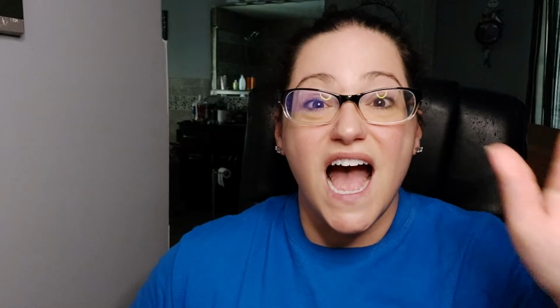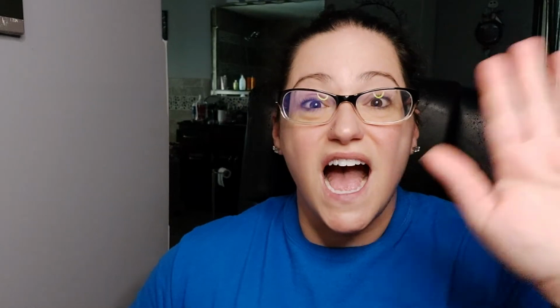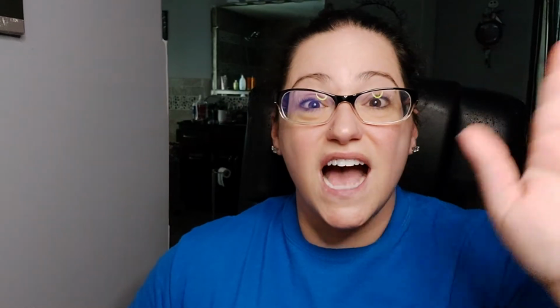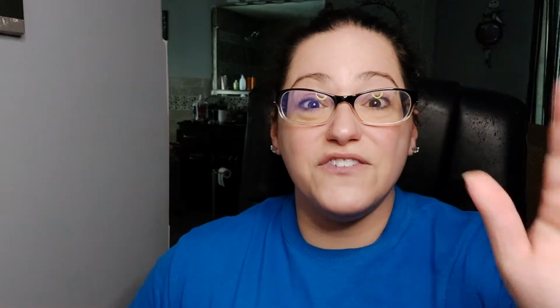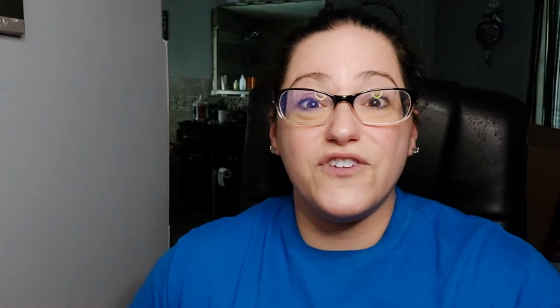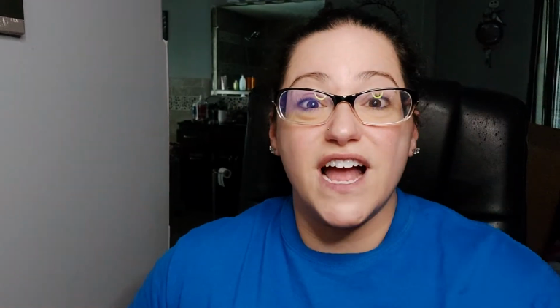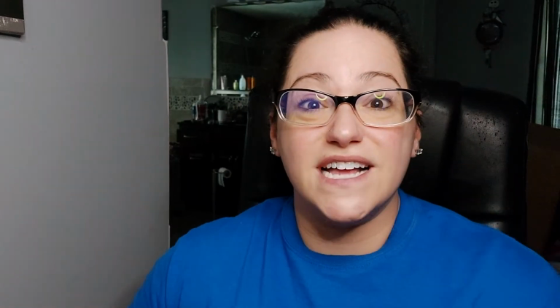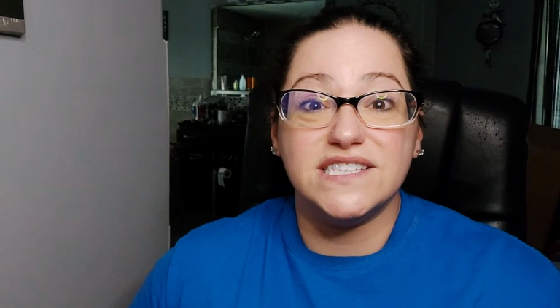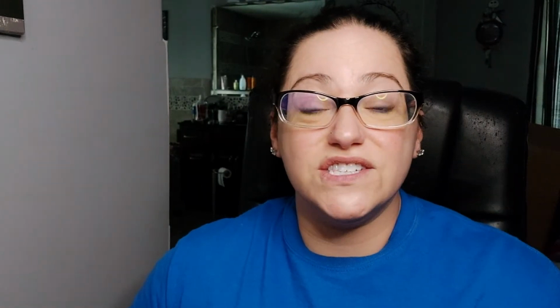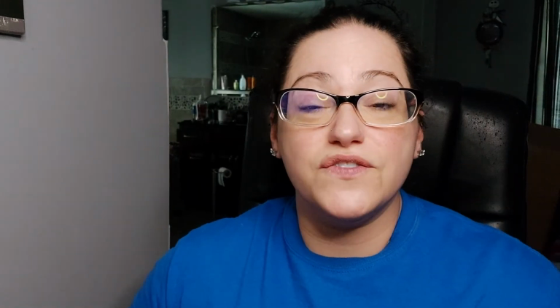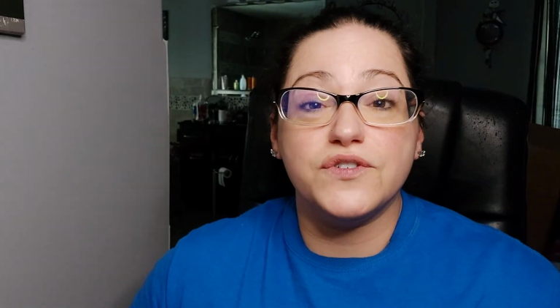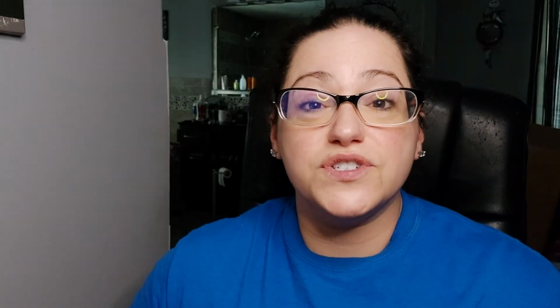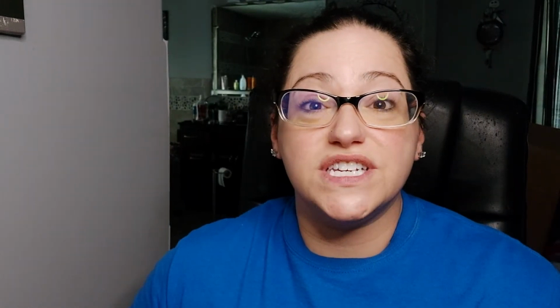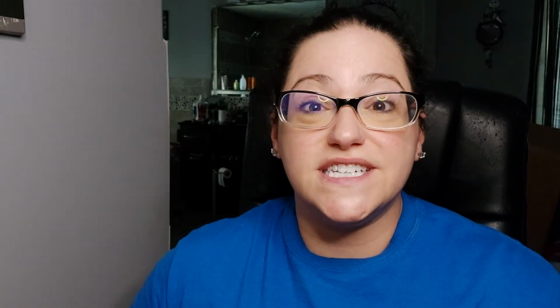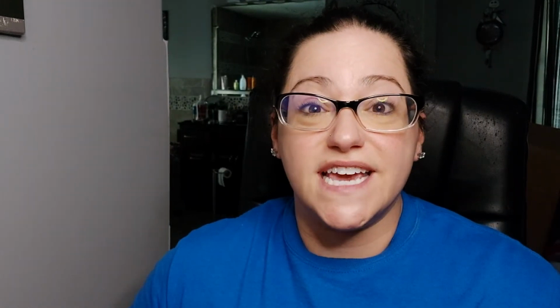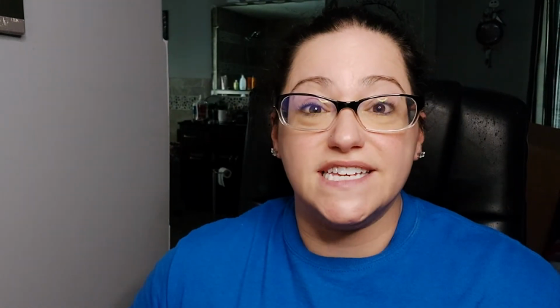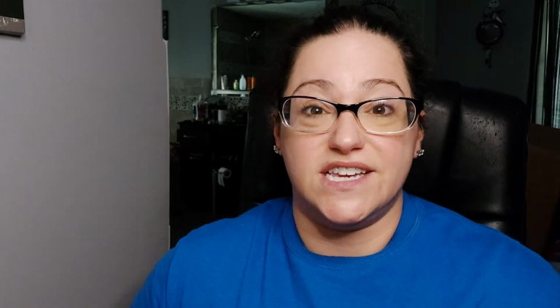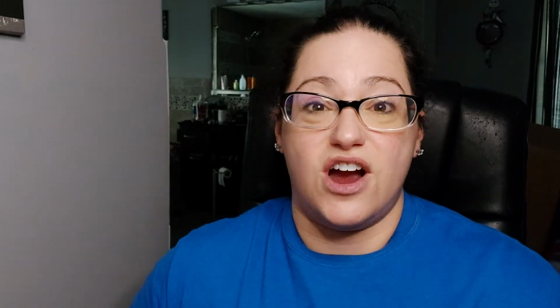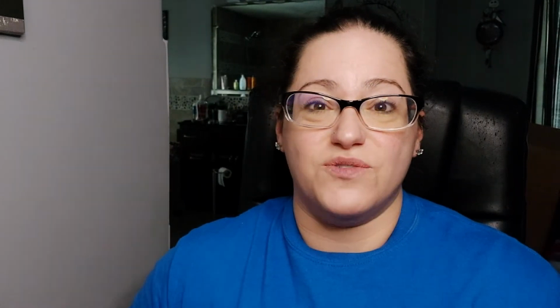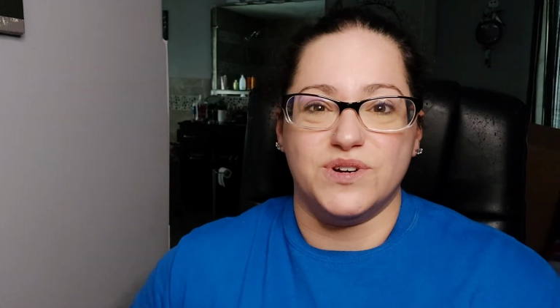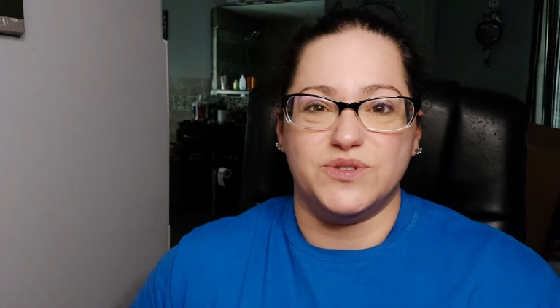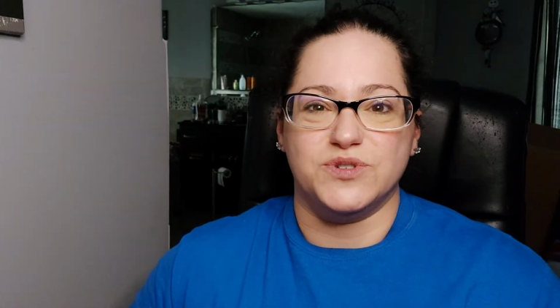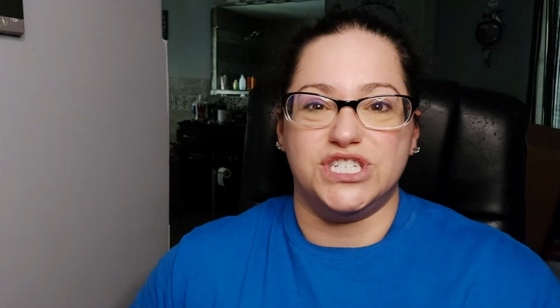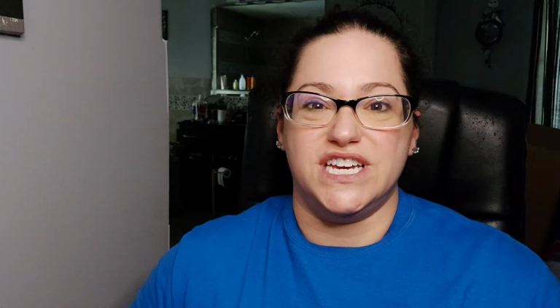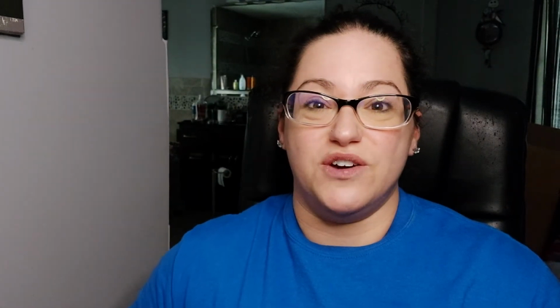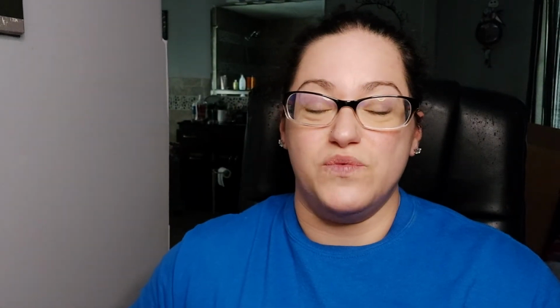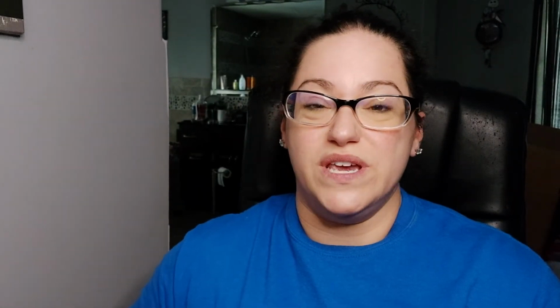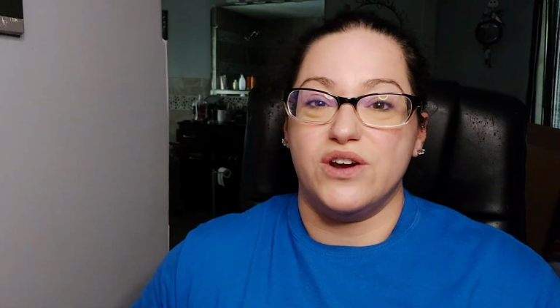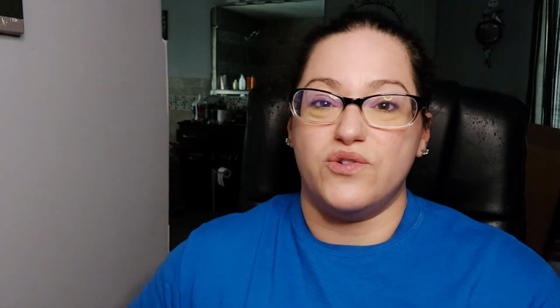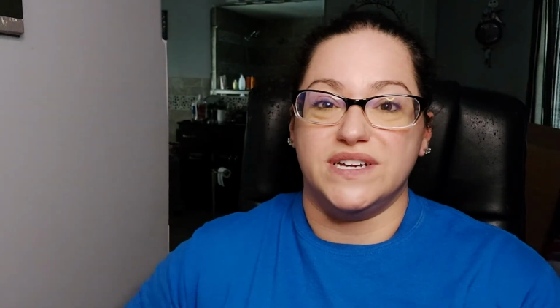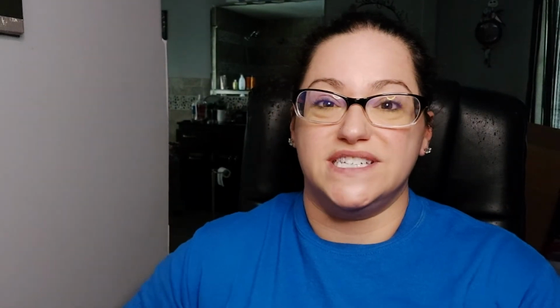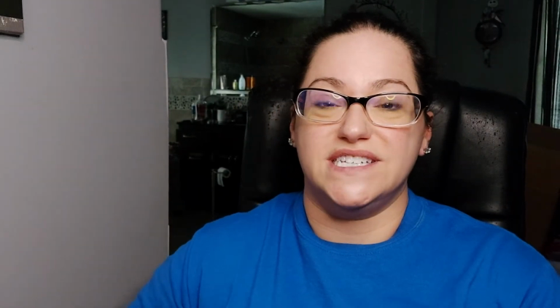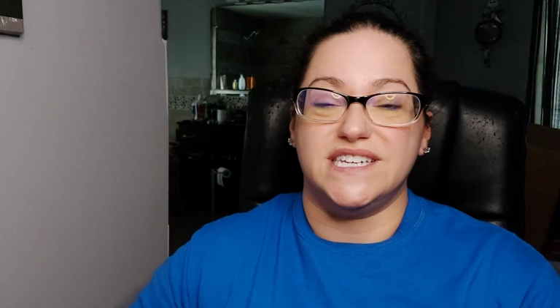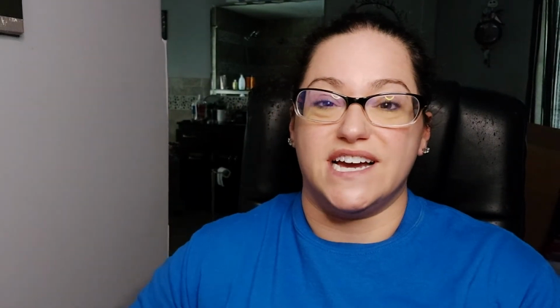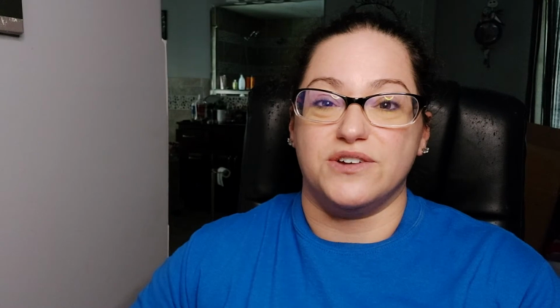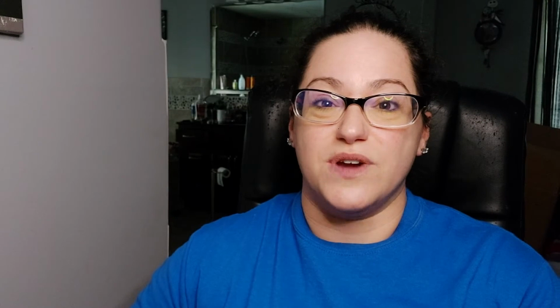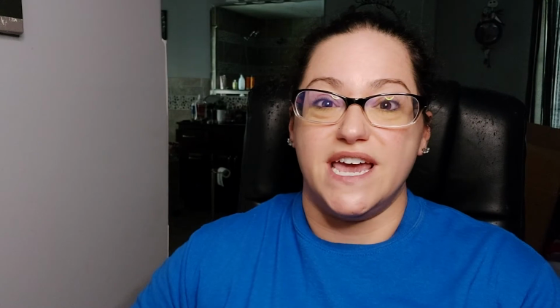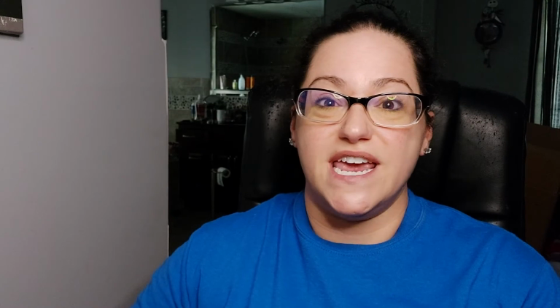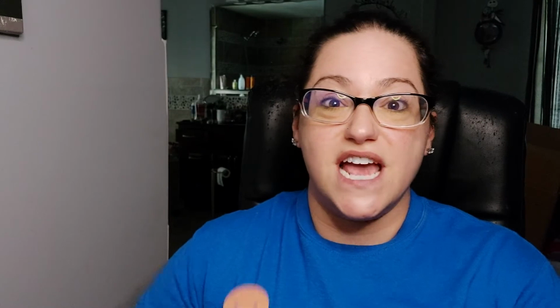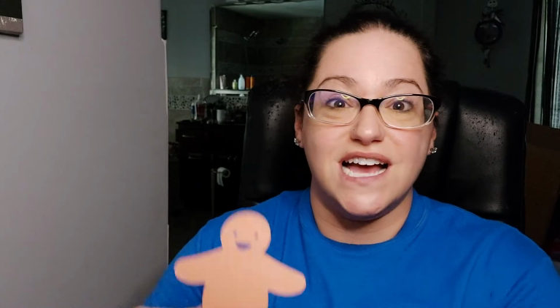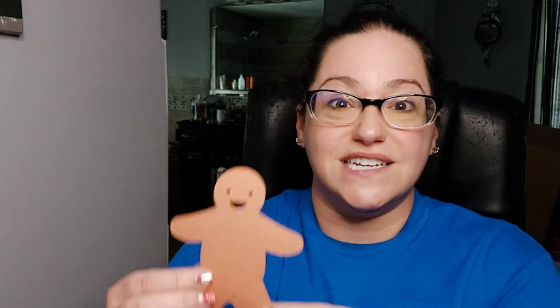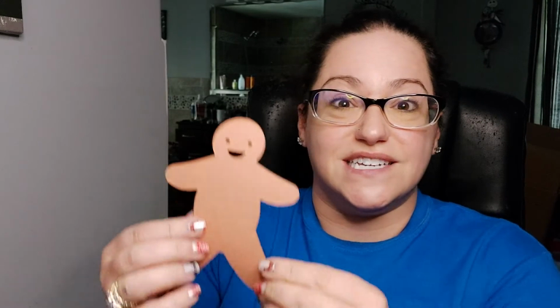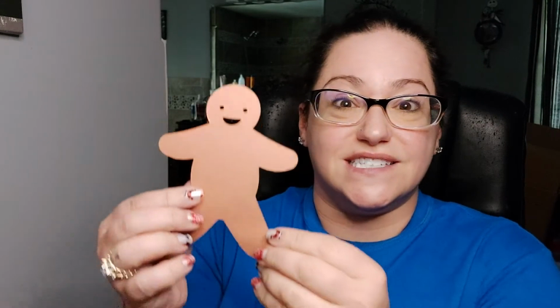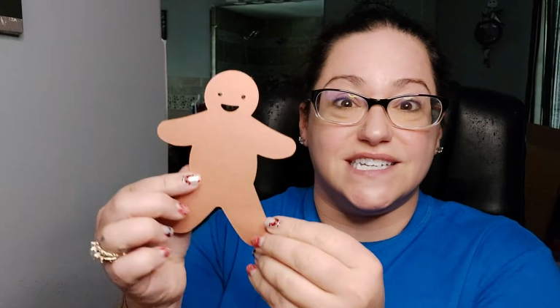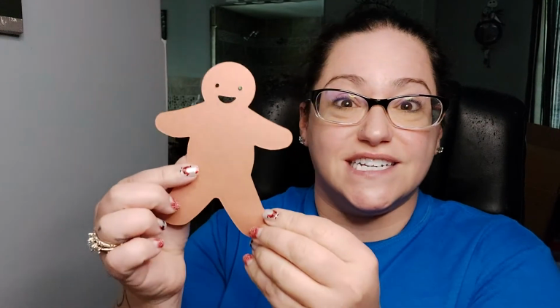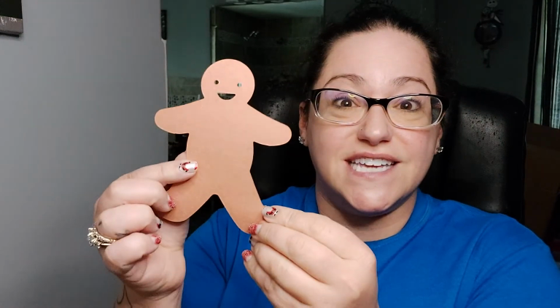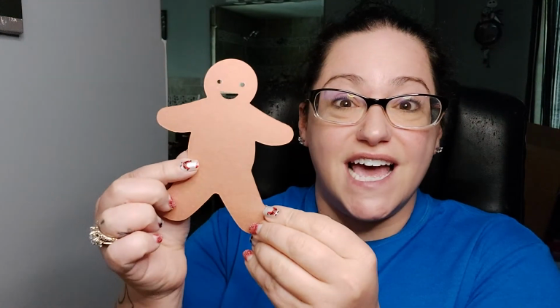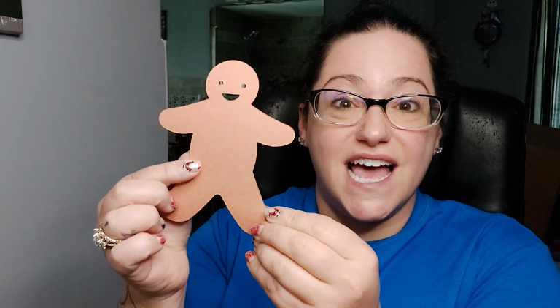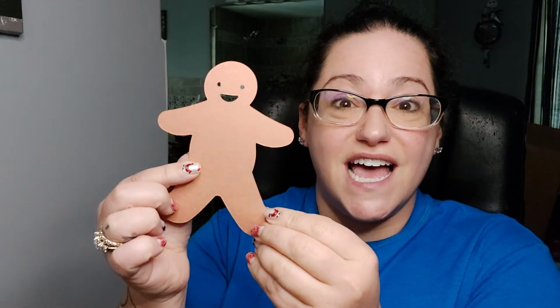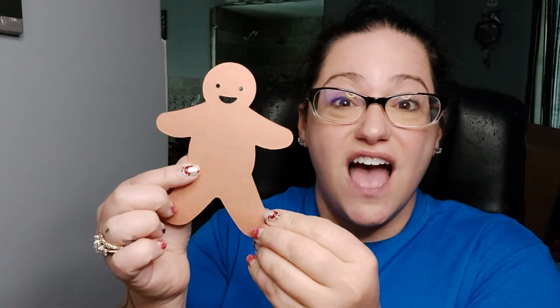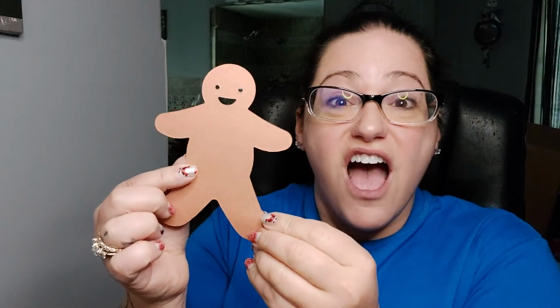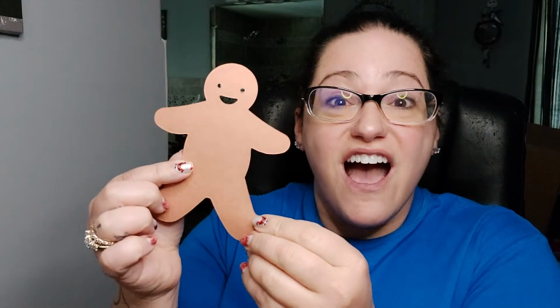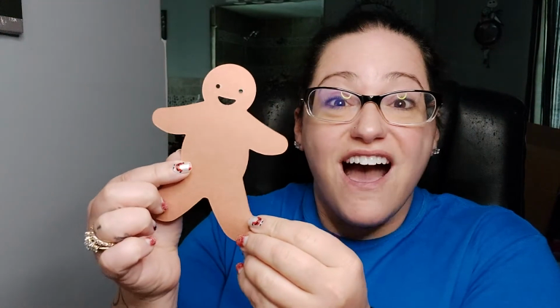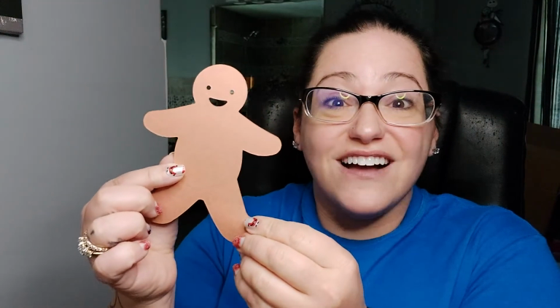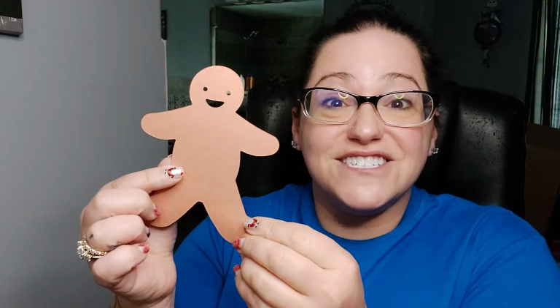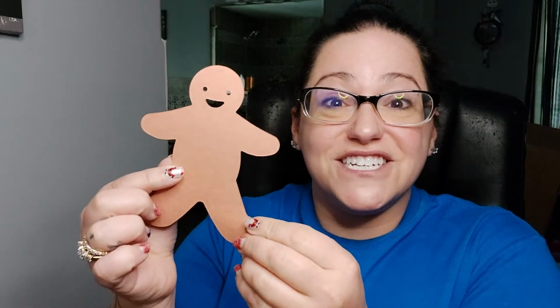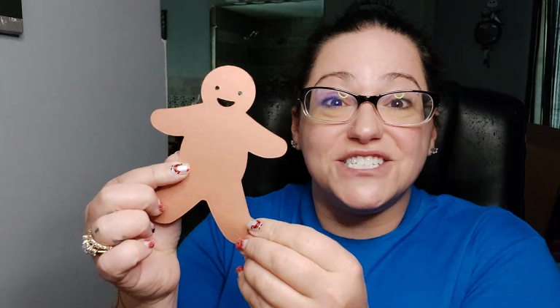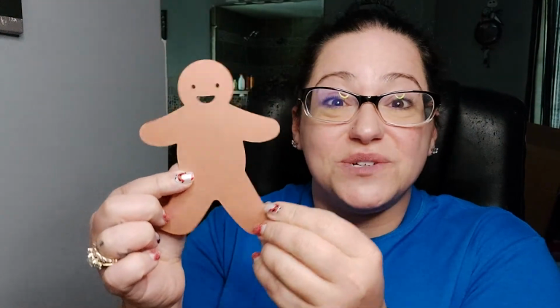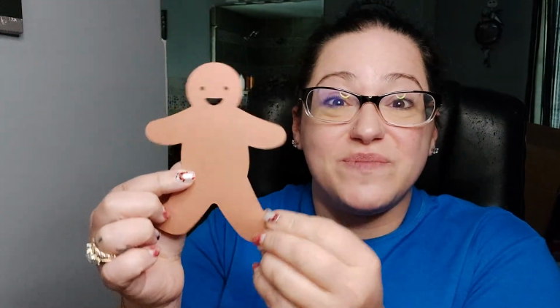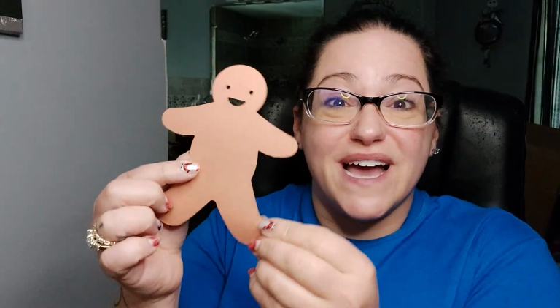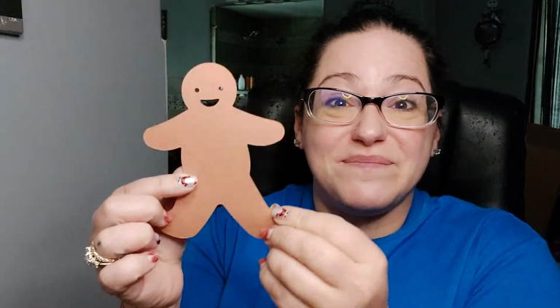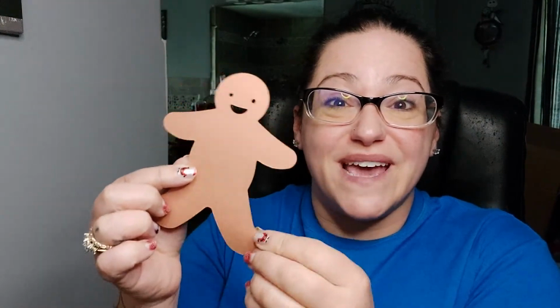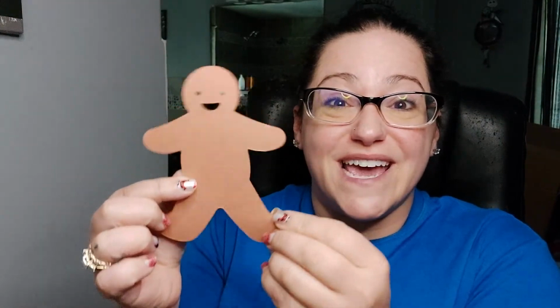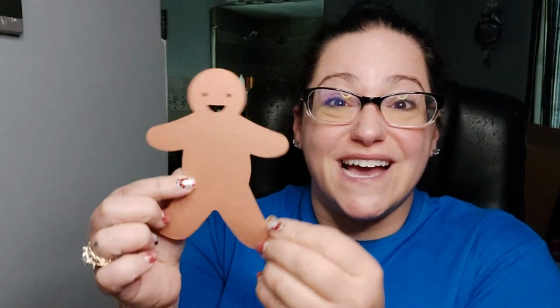Hi friends! For today's Art with Regina, we are going to decorate a gingerbread man!